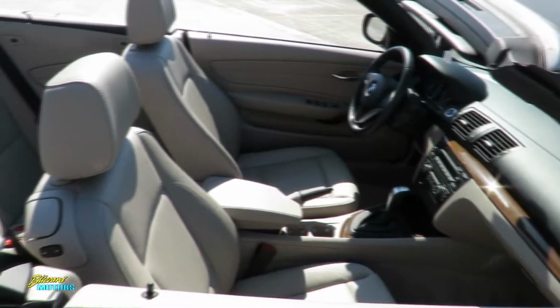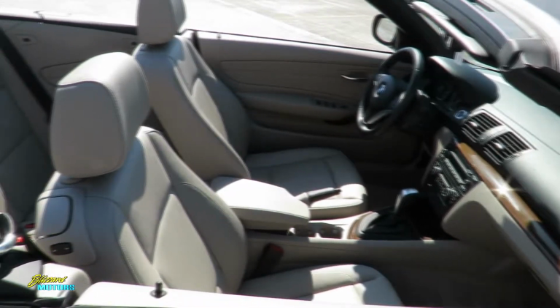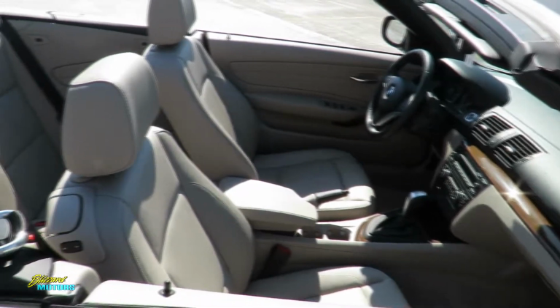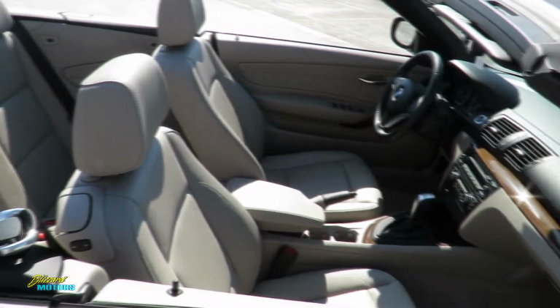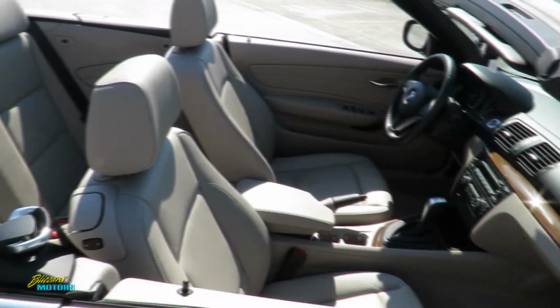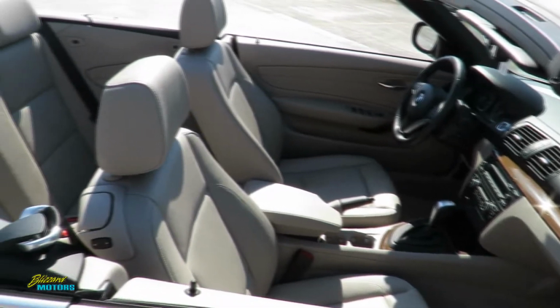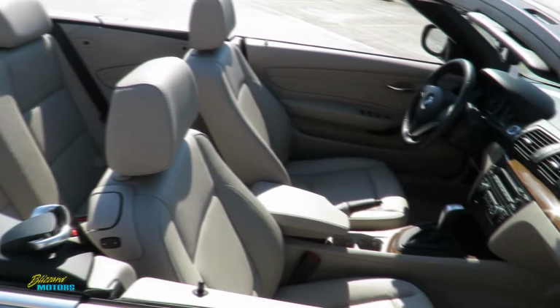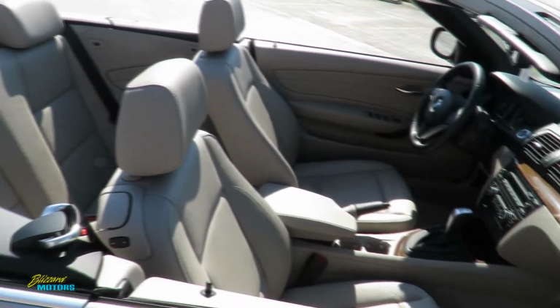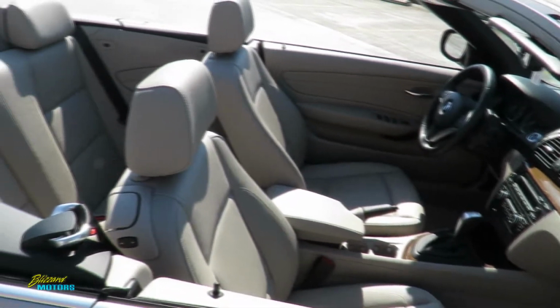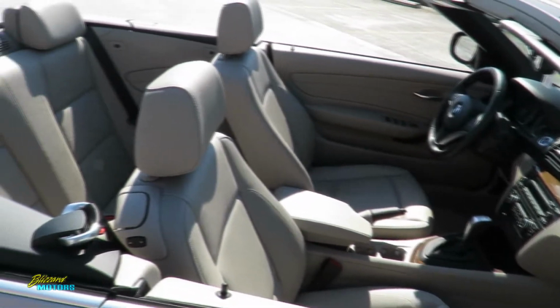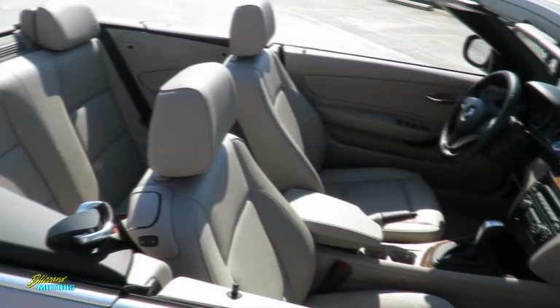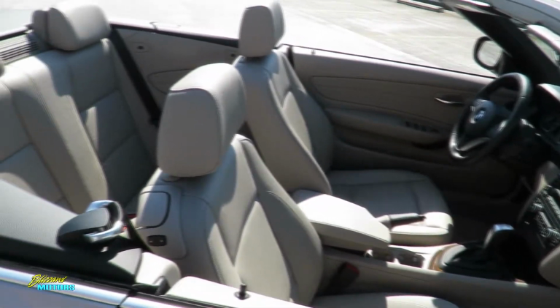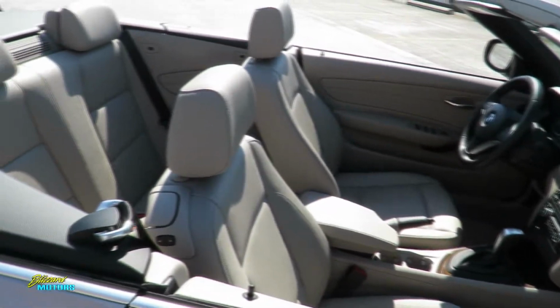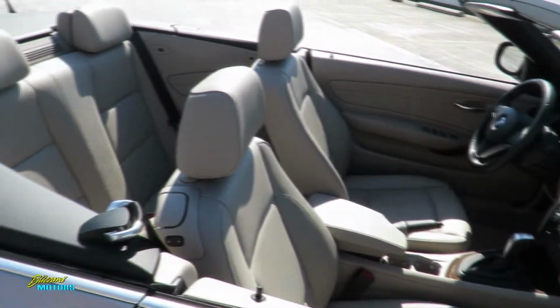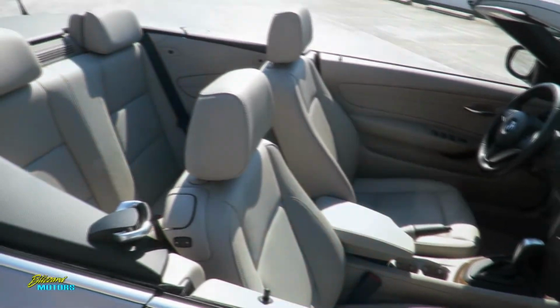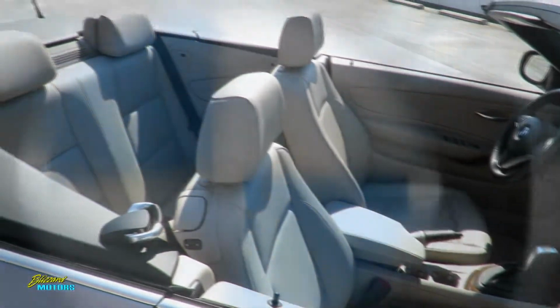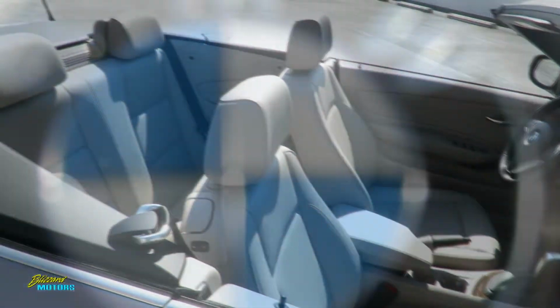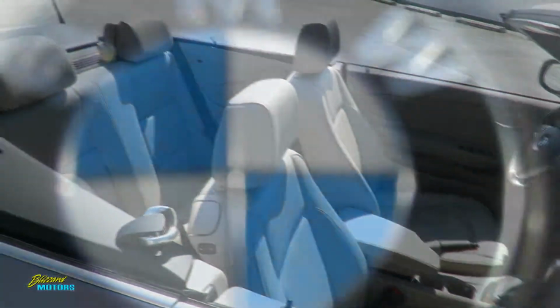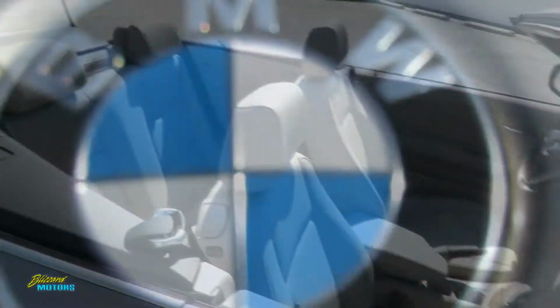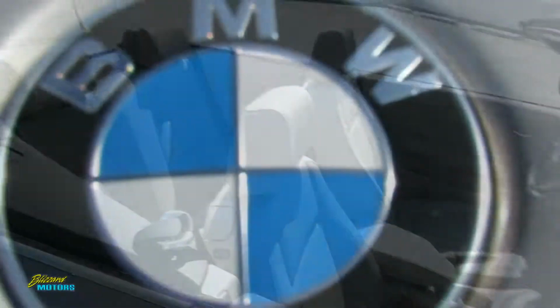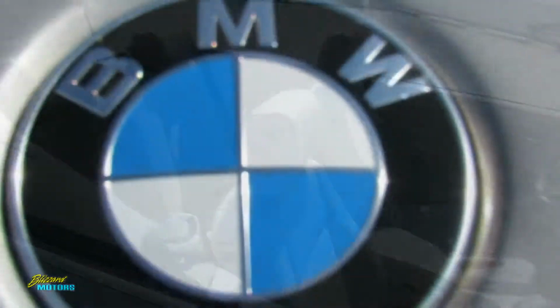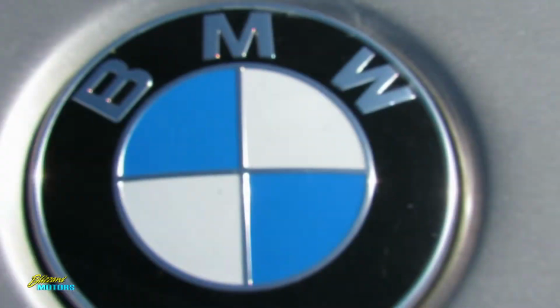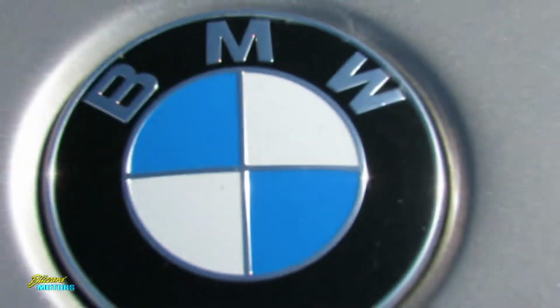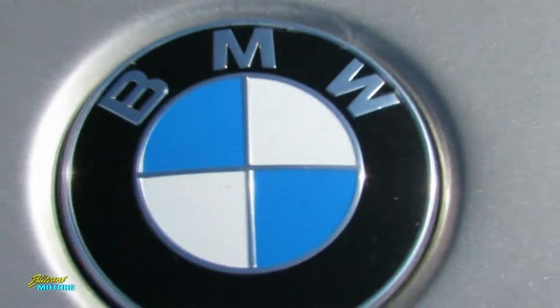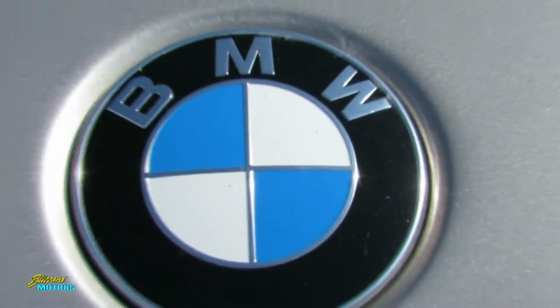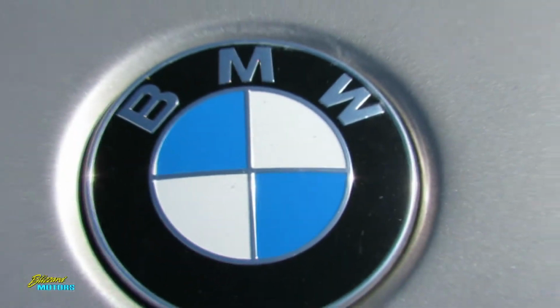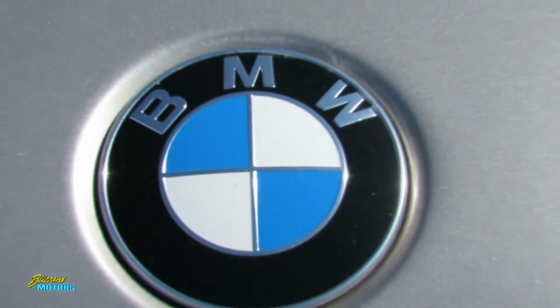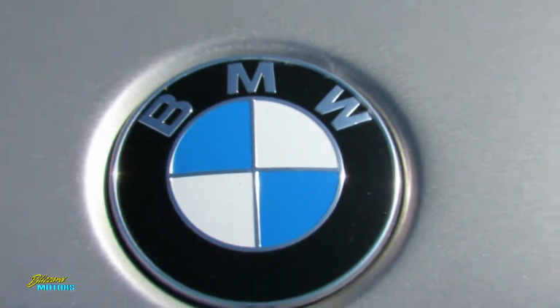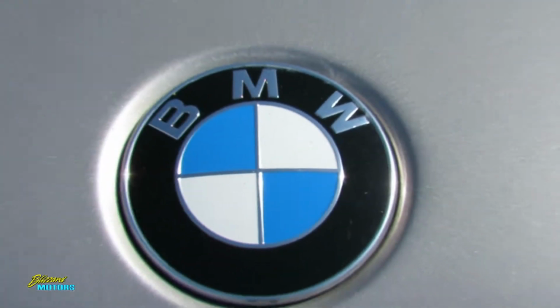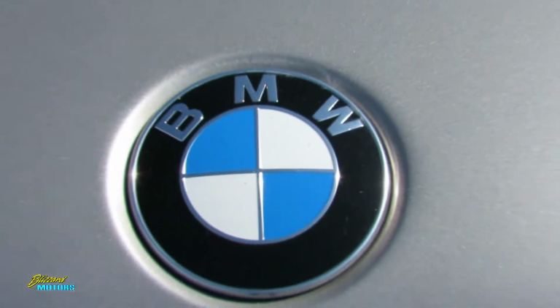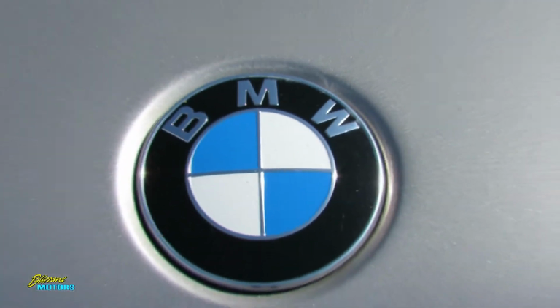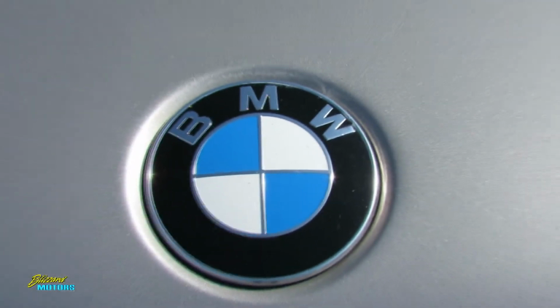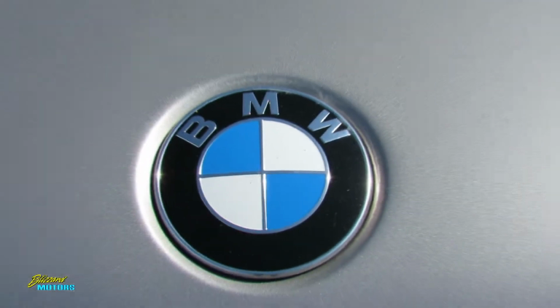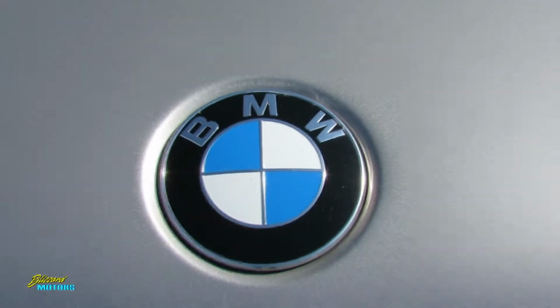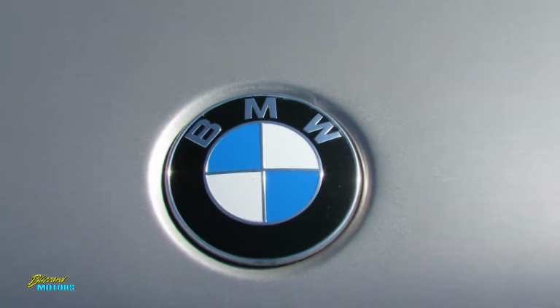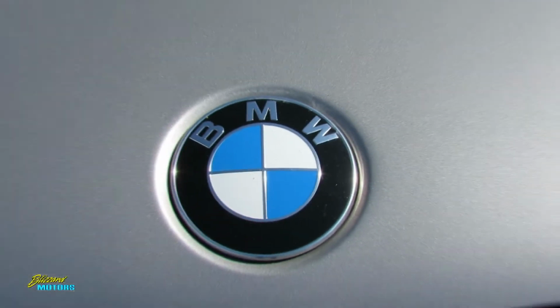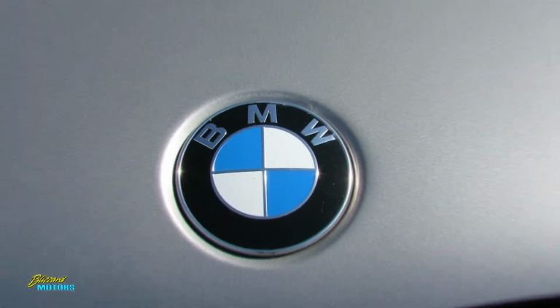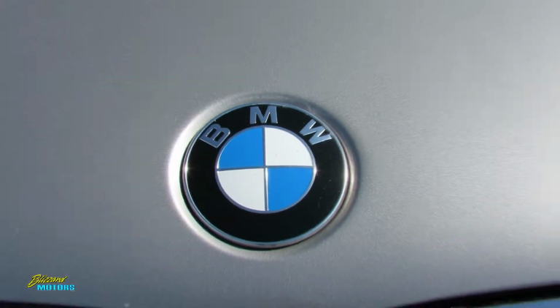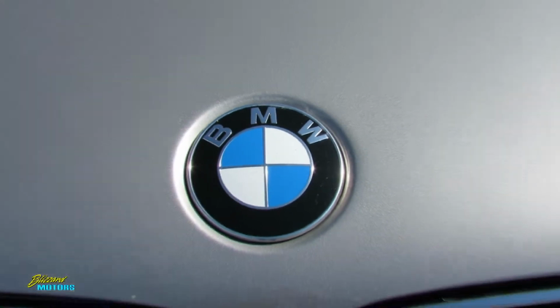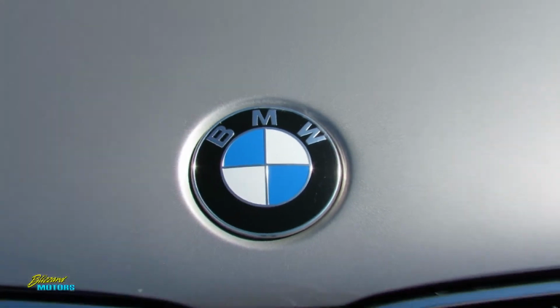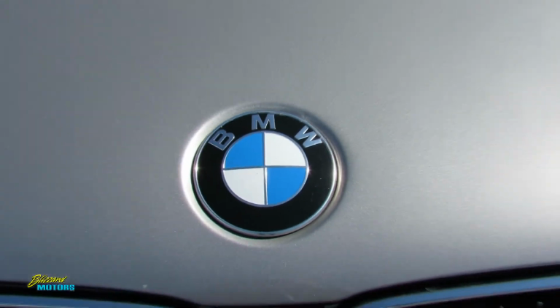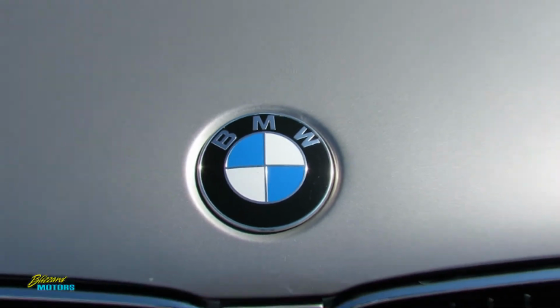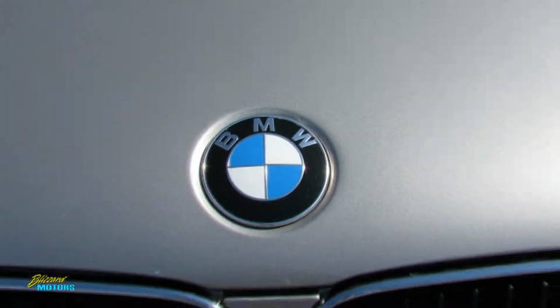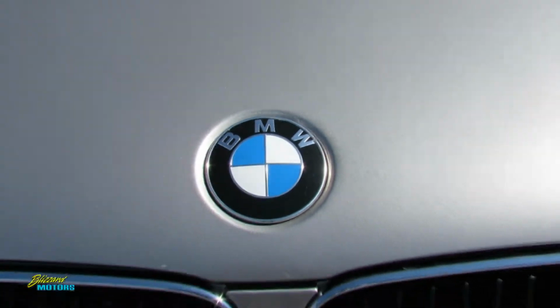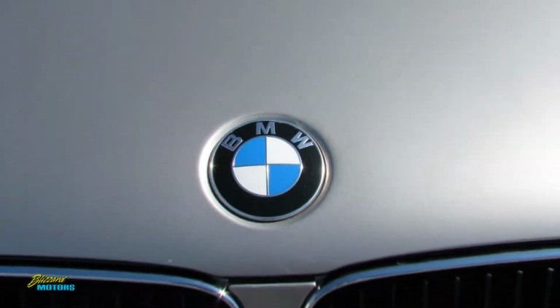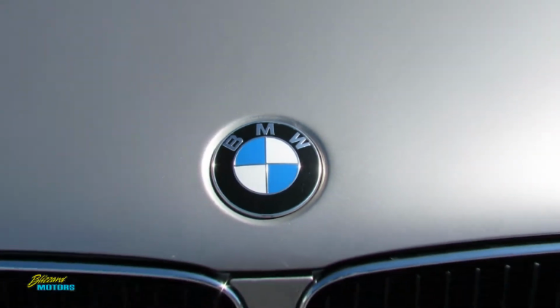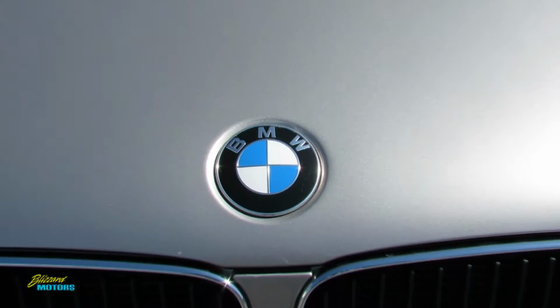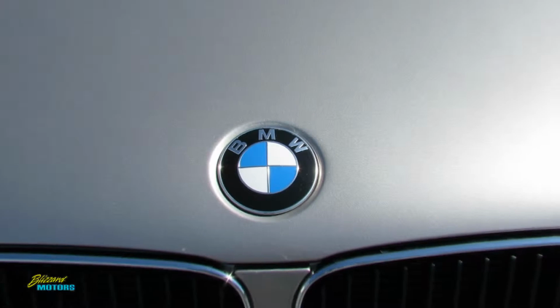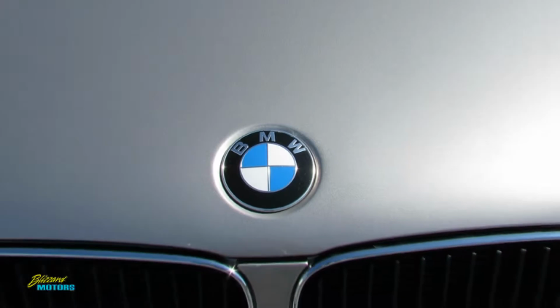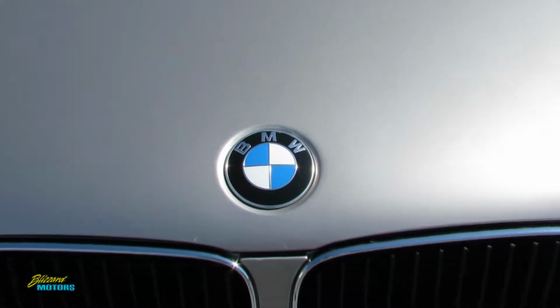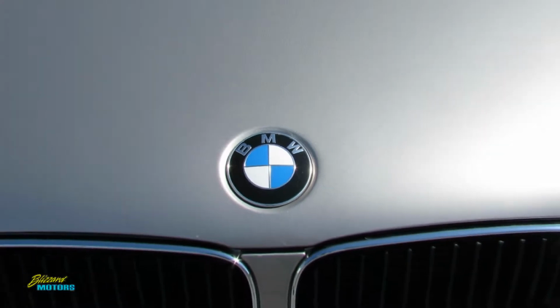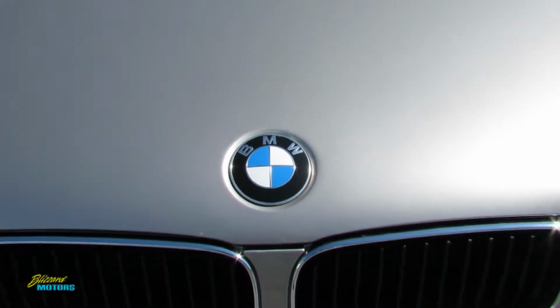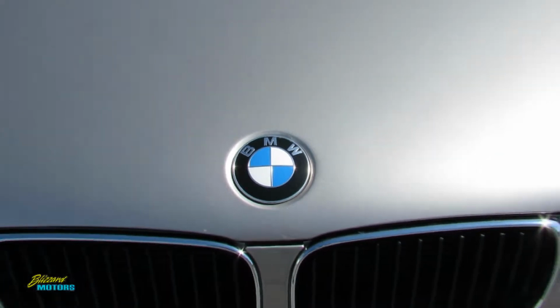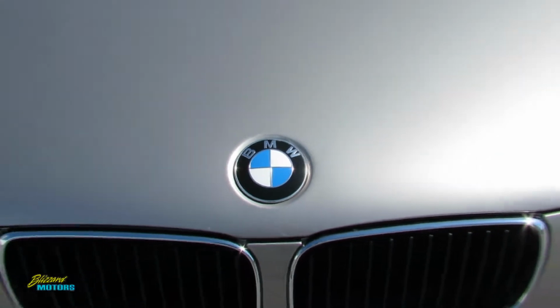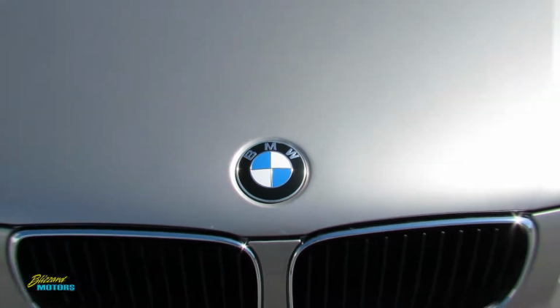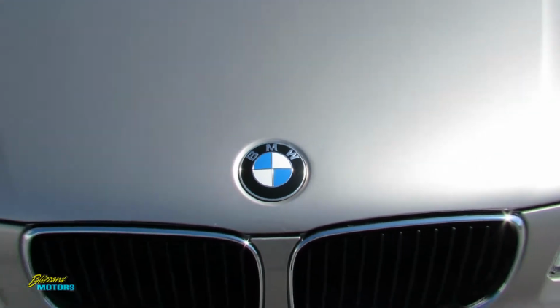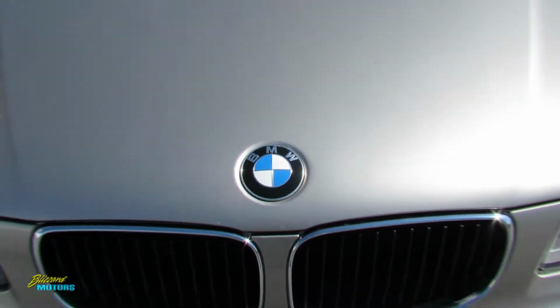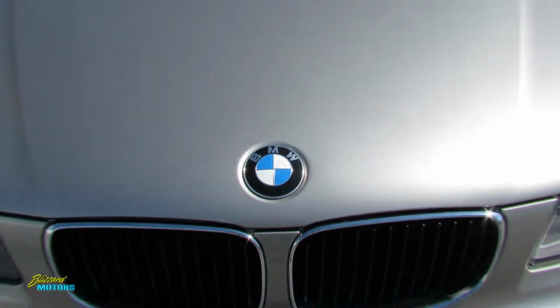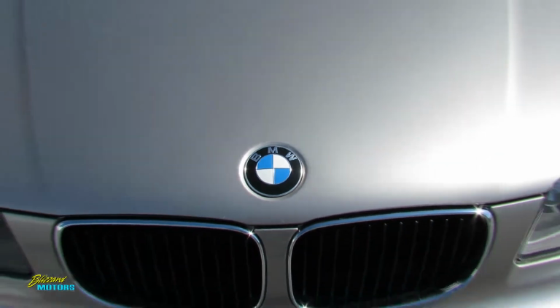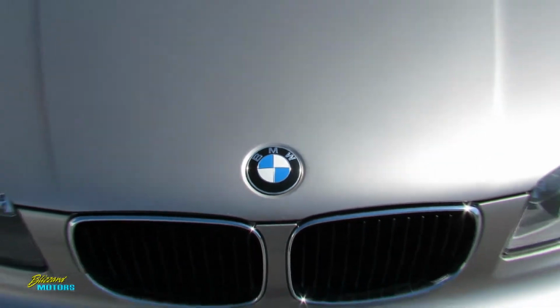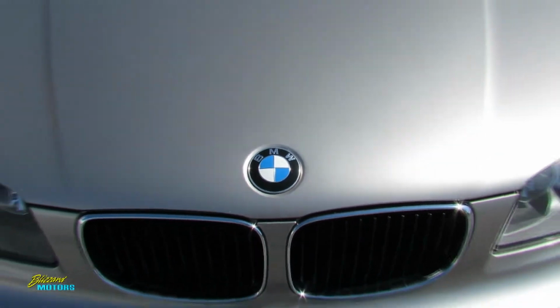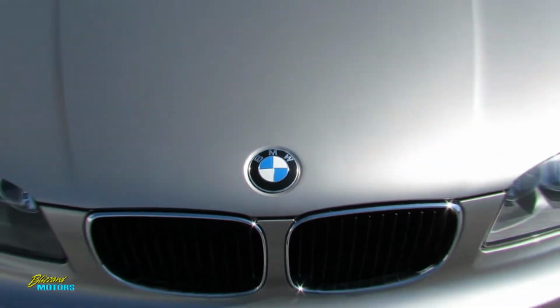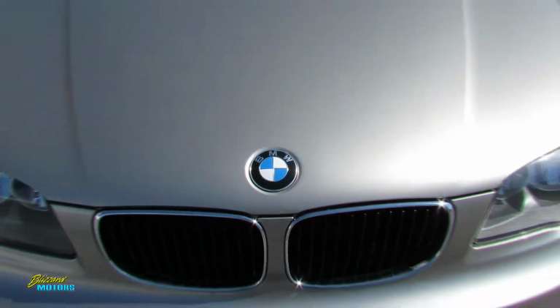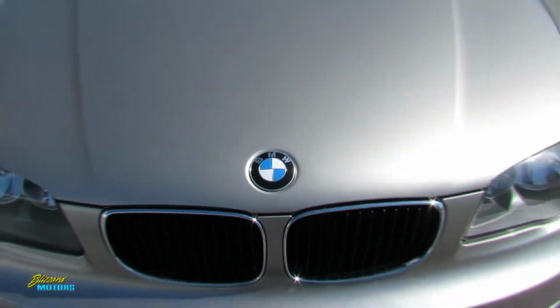This is seriously the urban fun car if there ever was one to be had. Enjoy the sunshine the way it was intended to be.